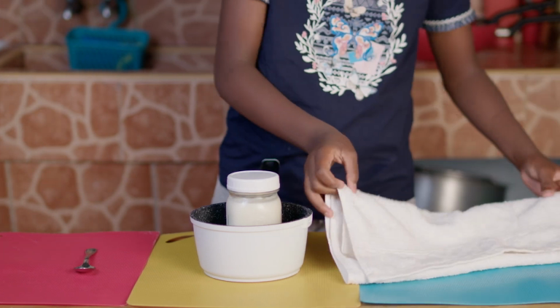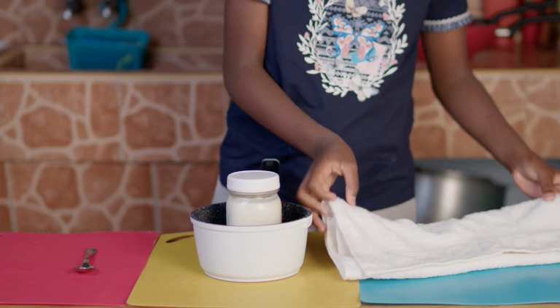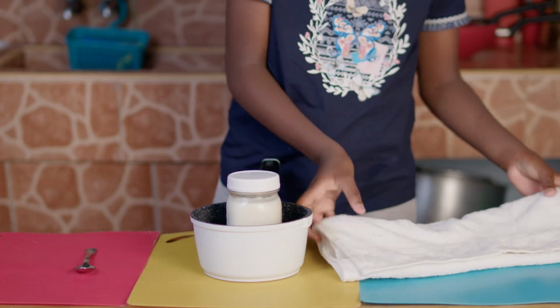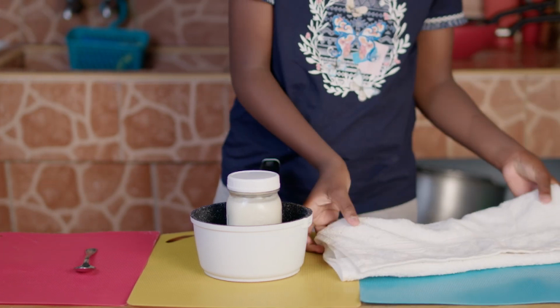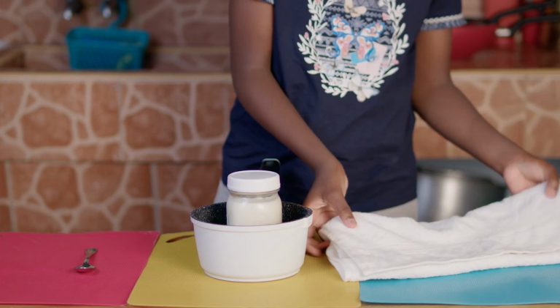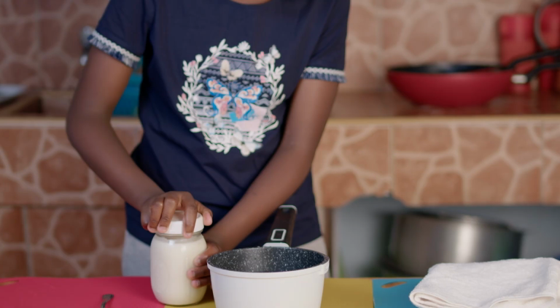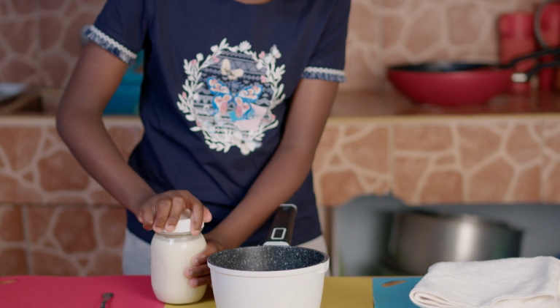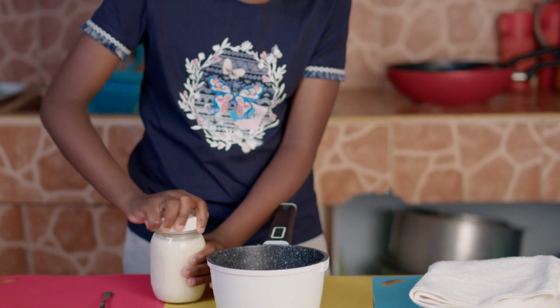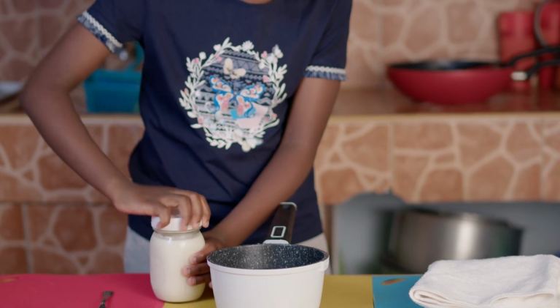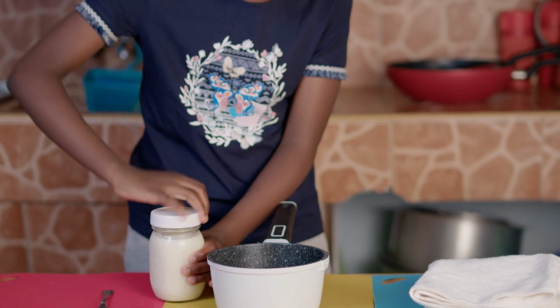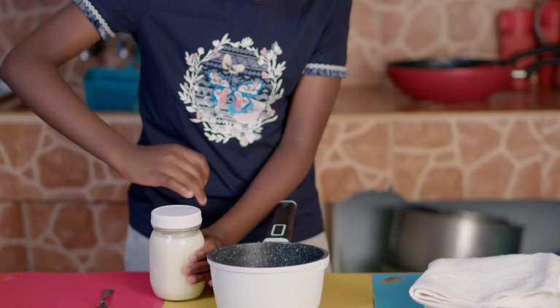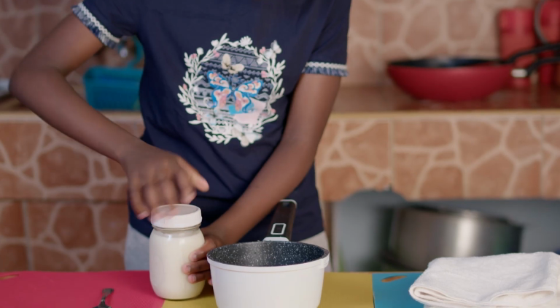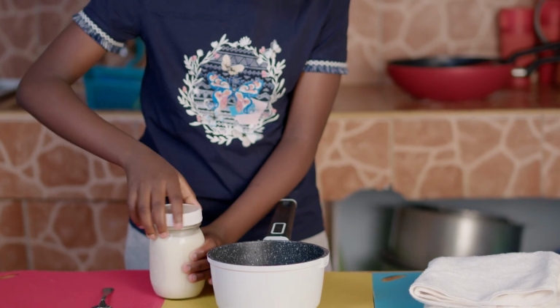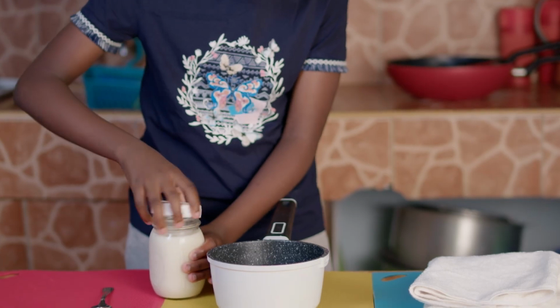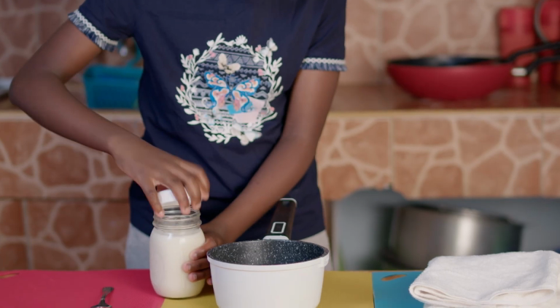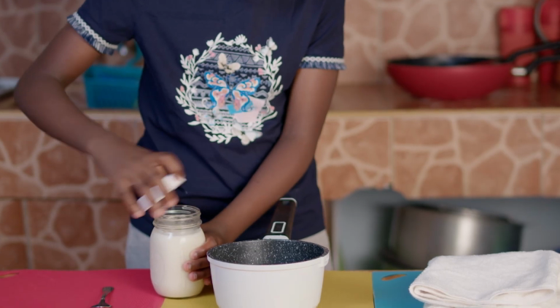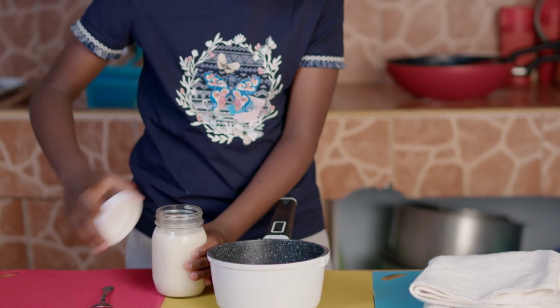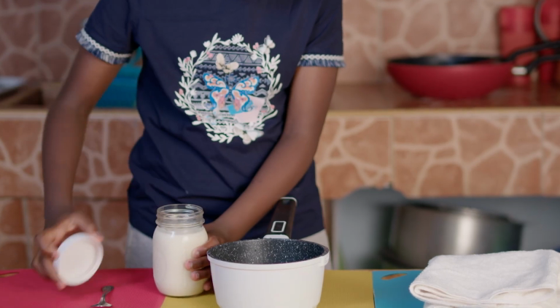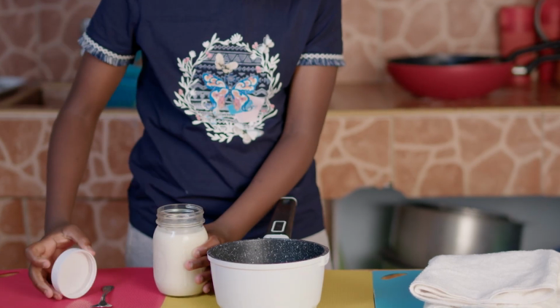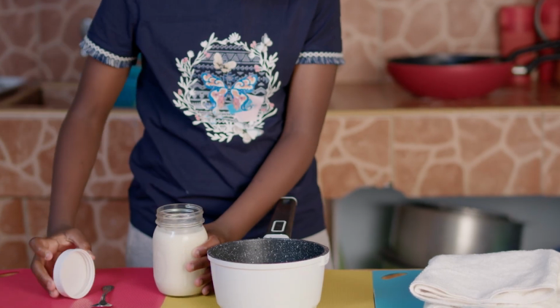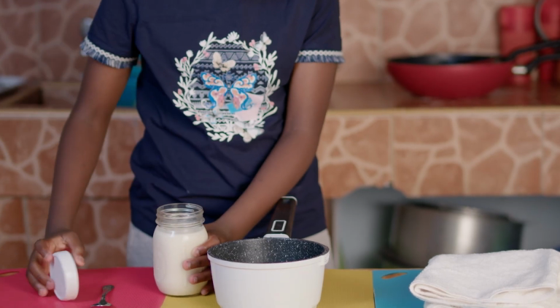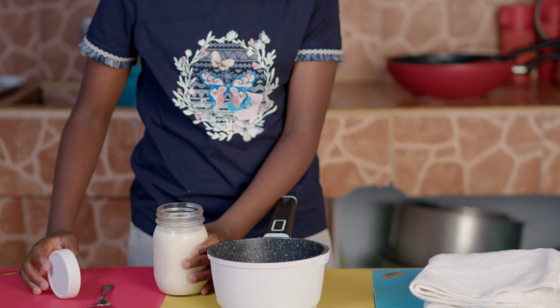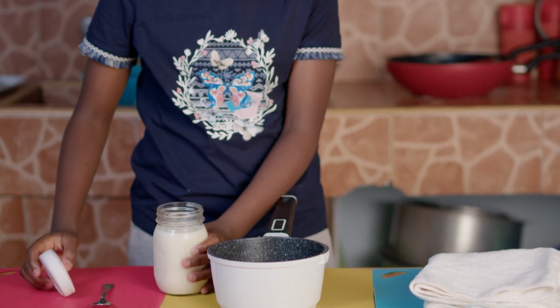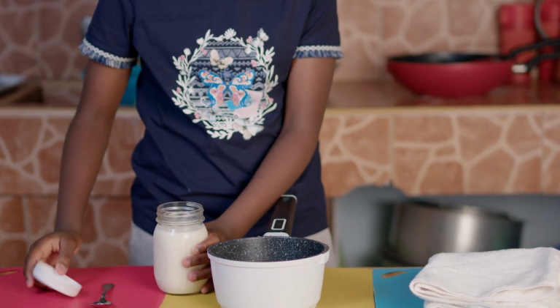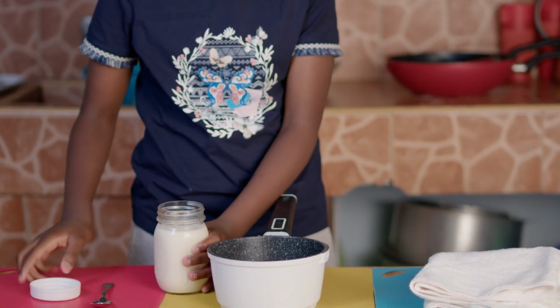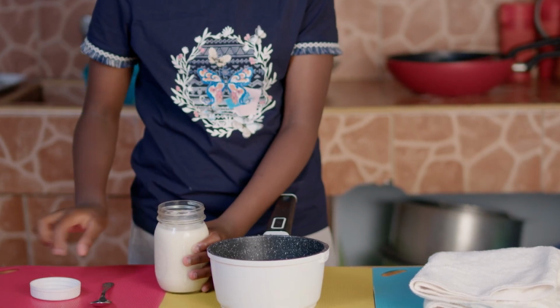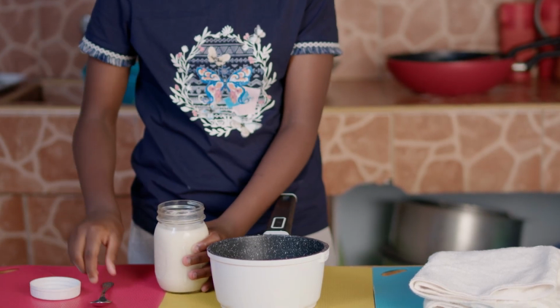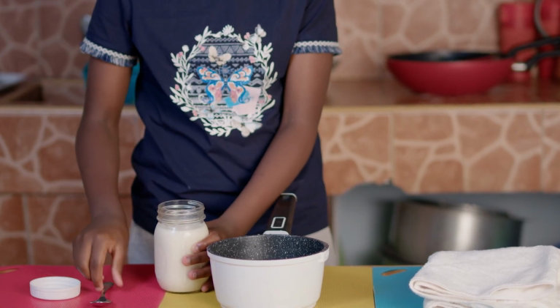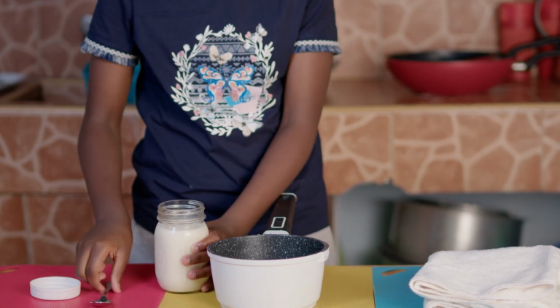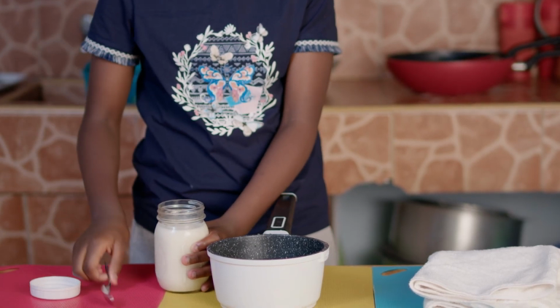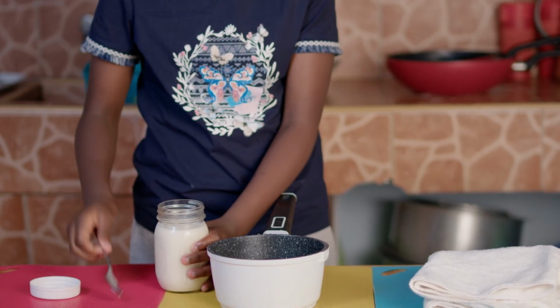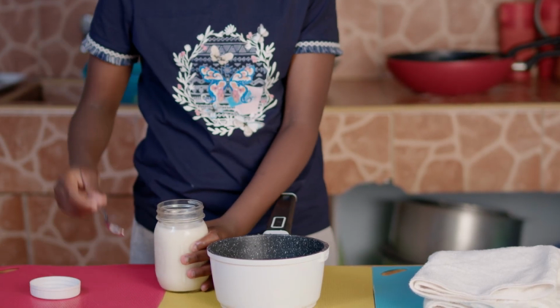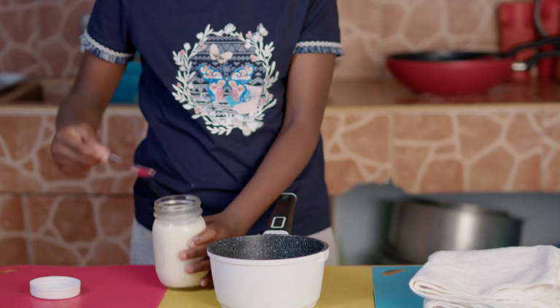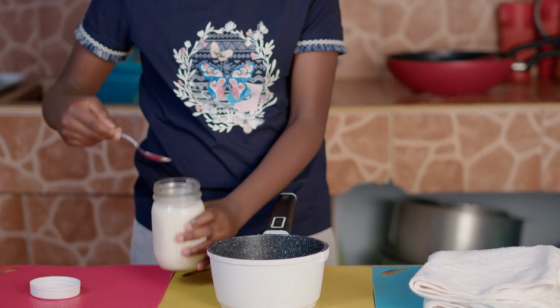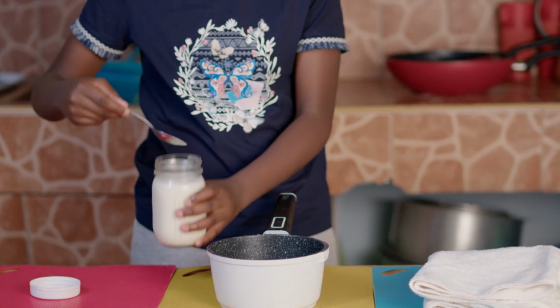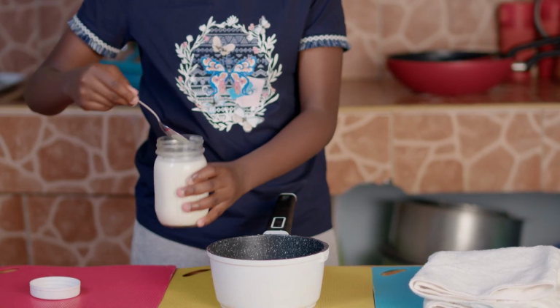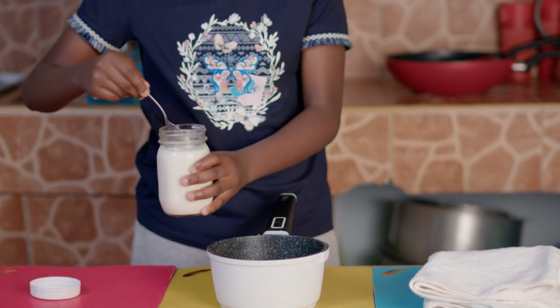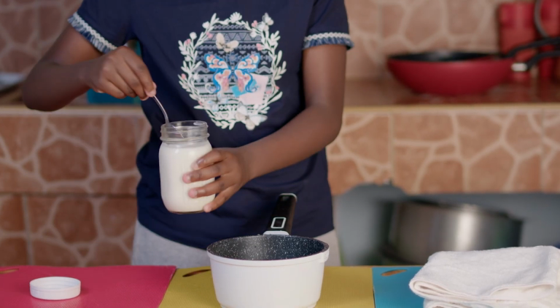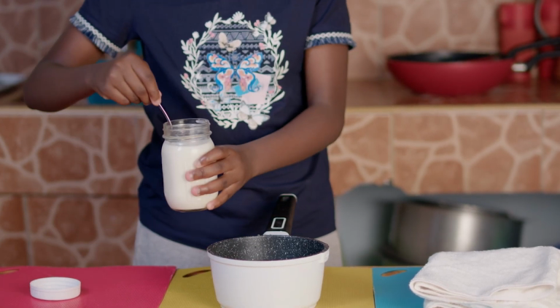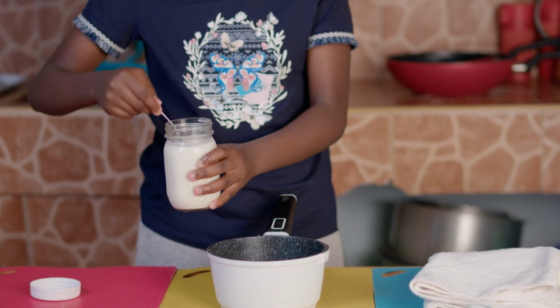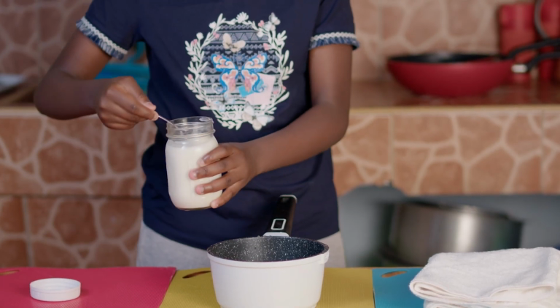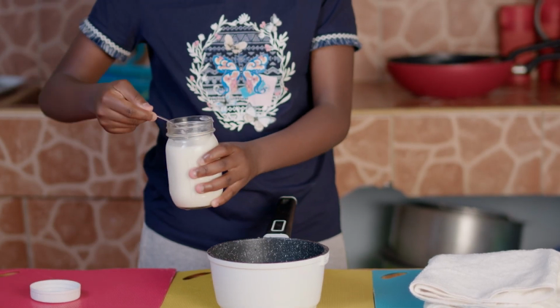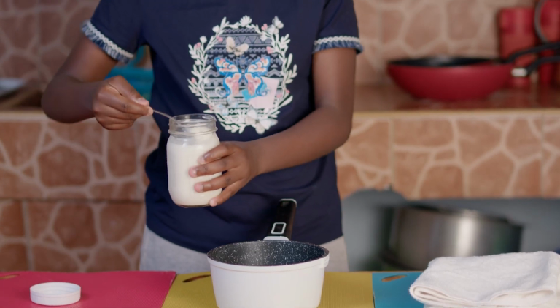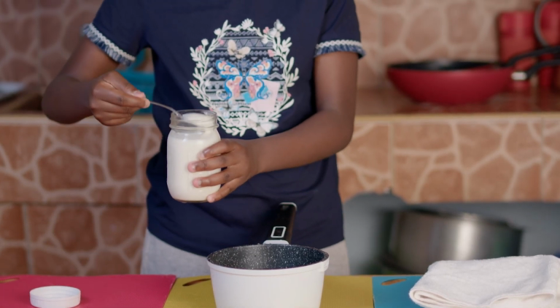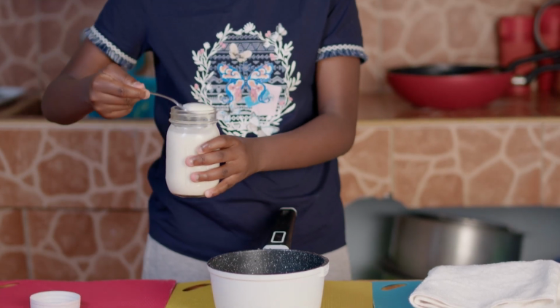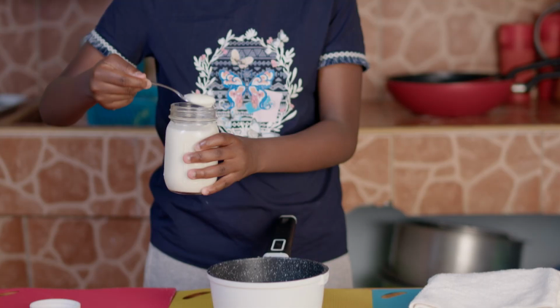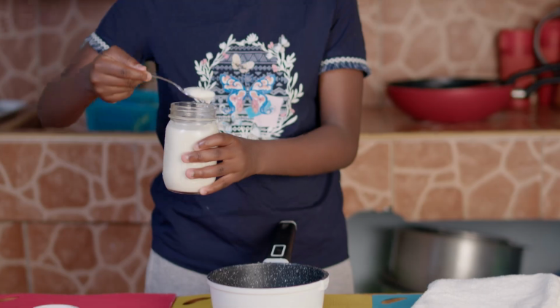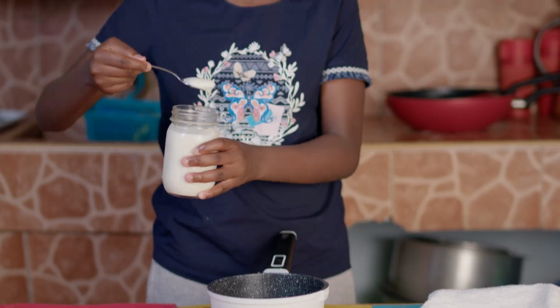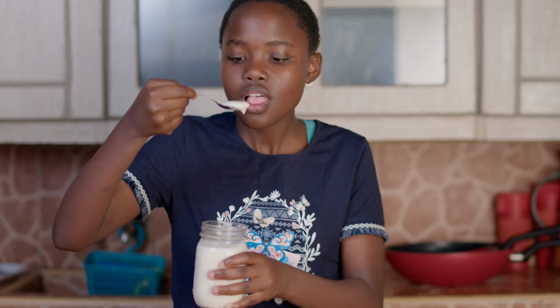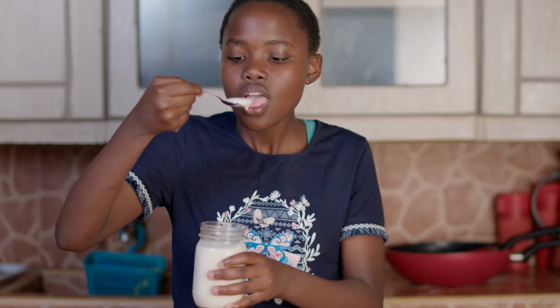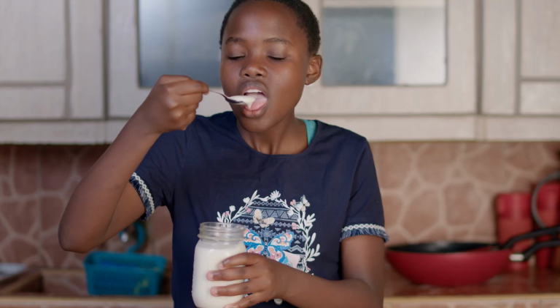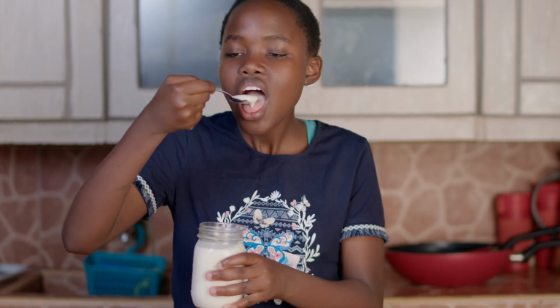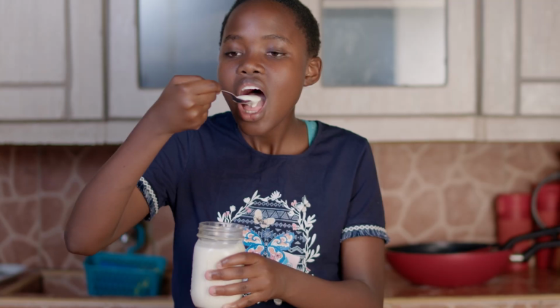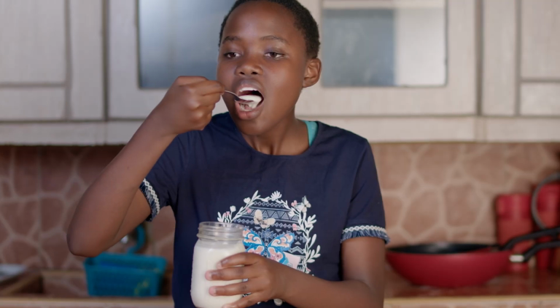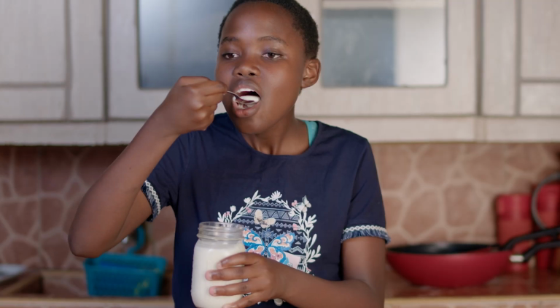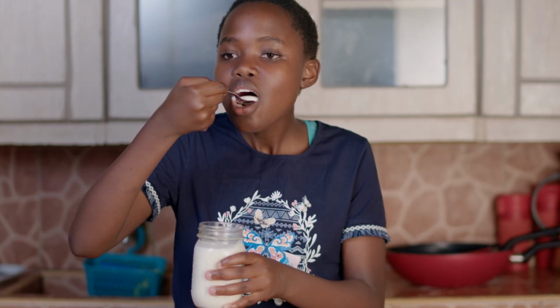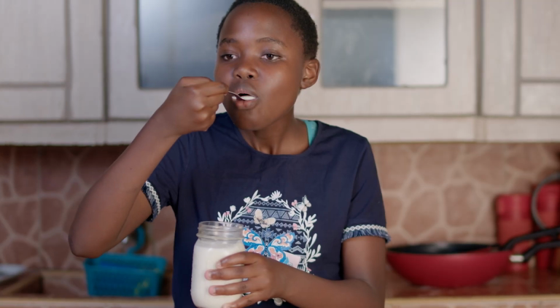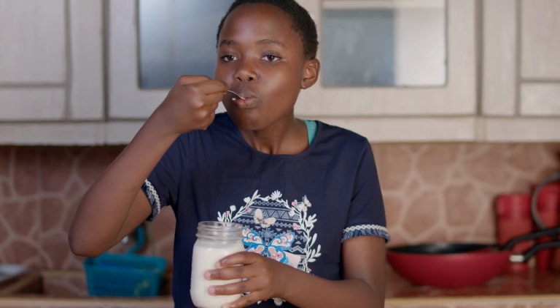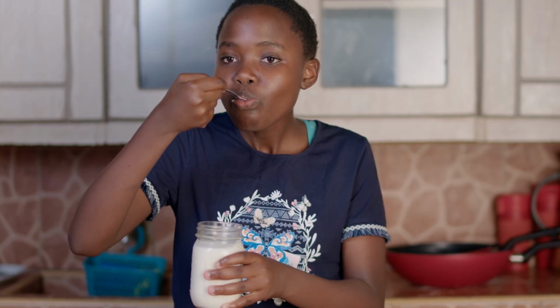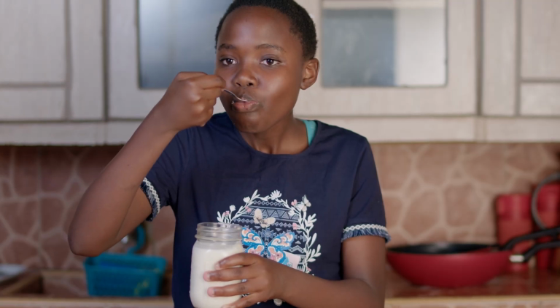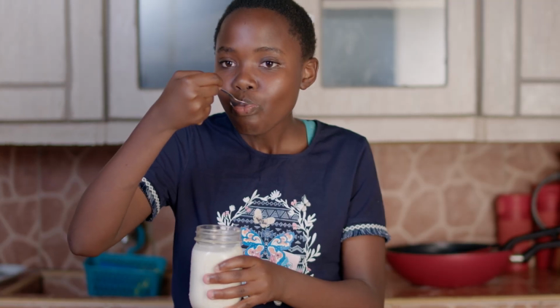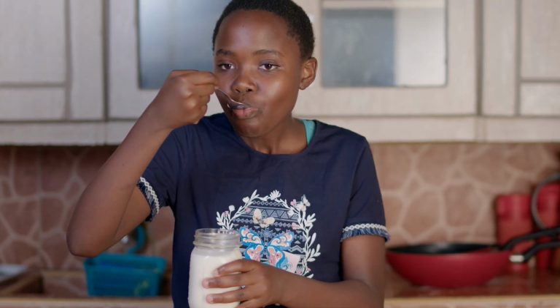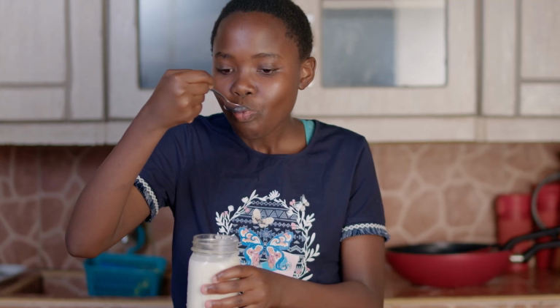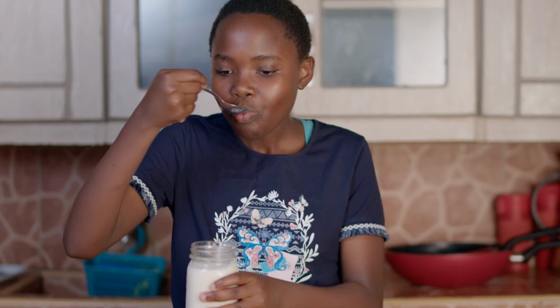After 8 hours, uncover your yogurt and enjoy. Yummy!